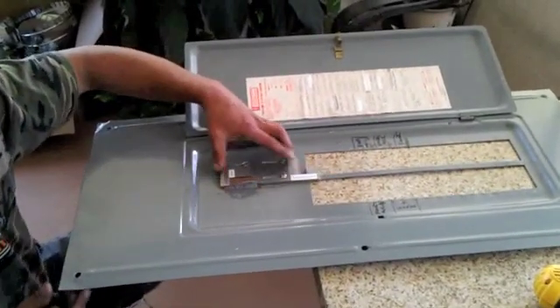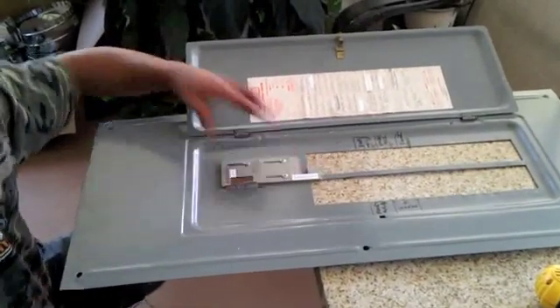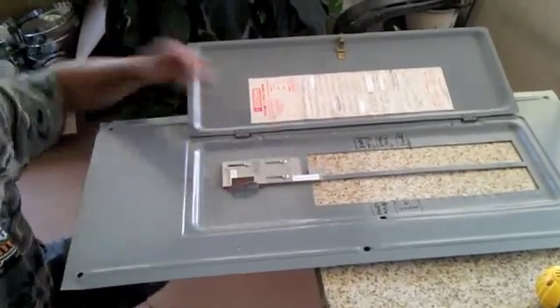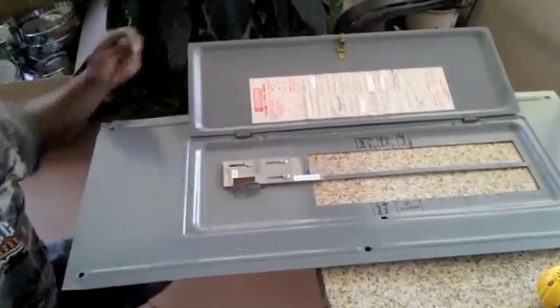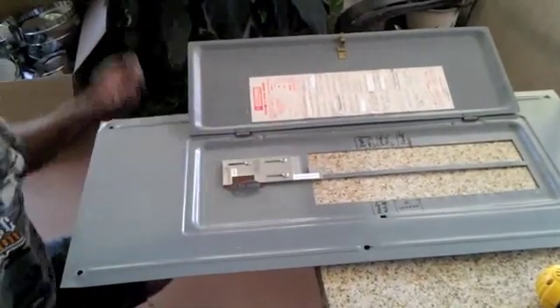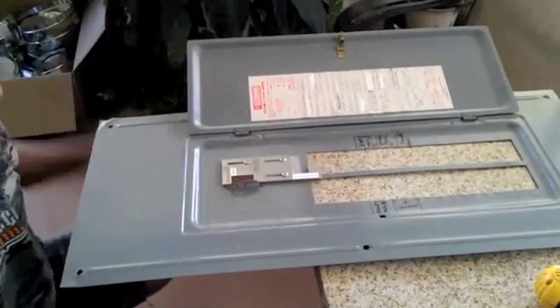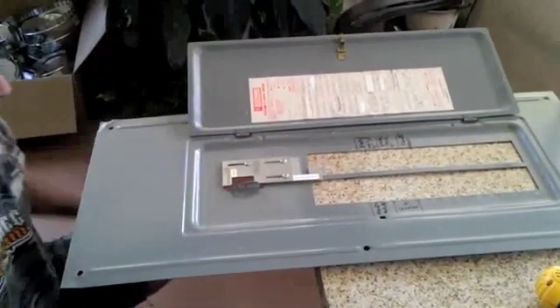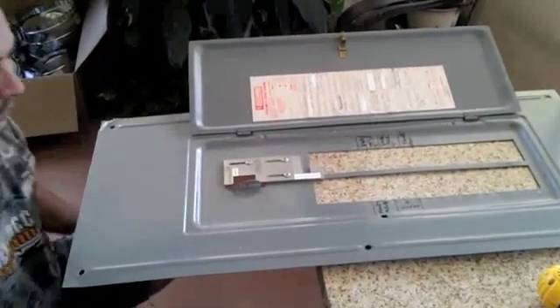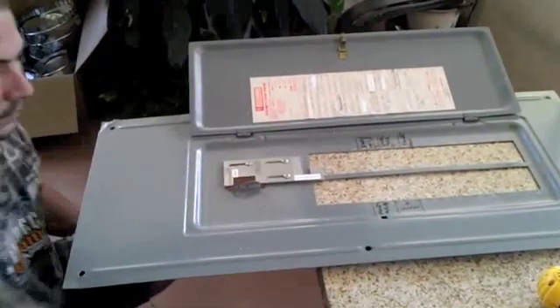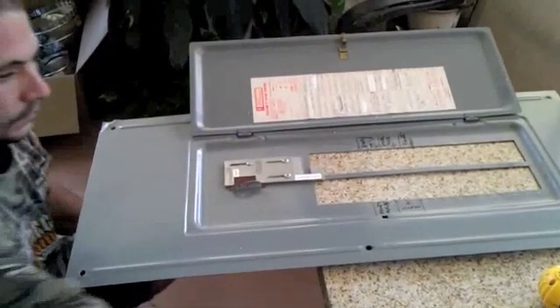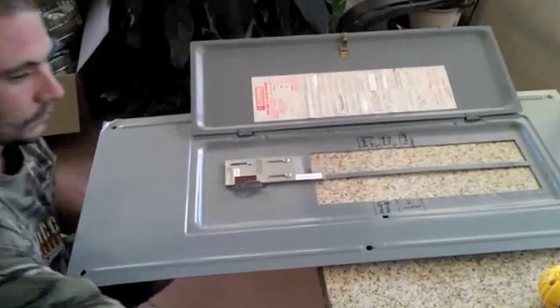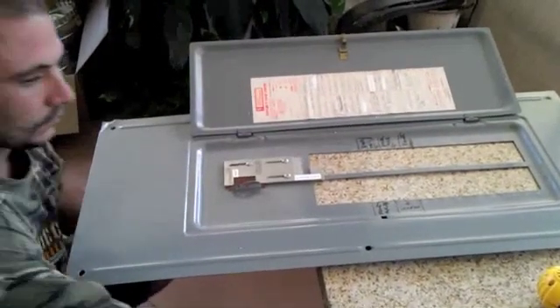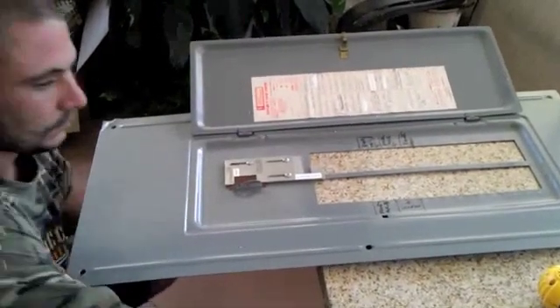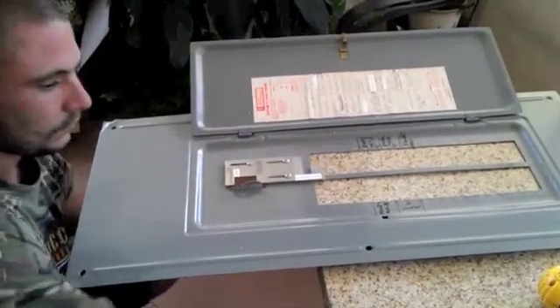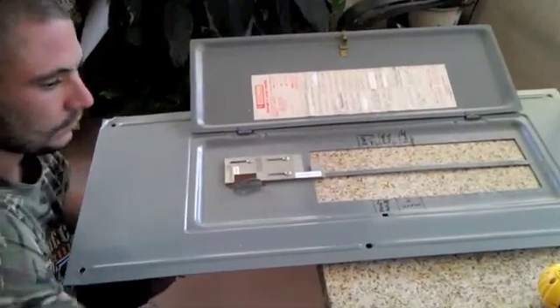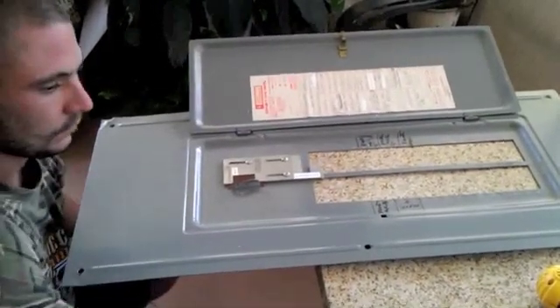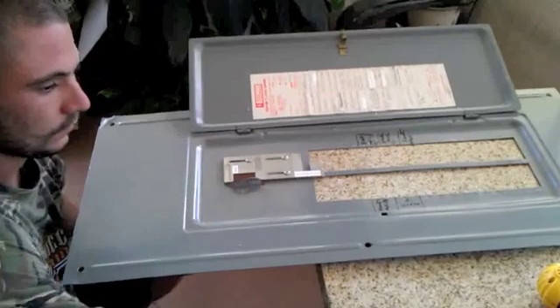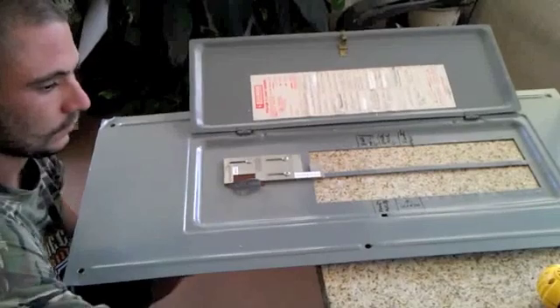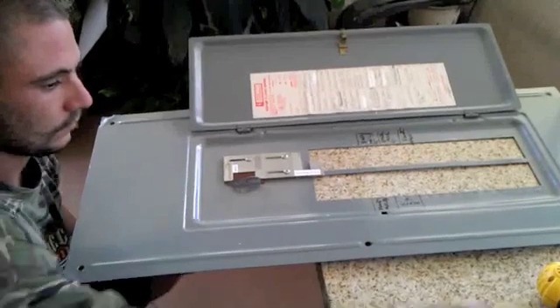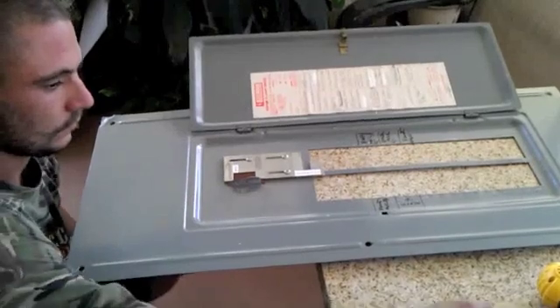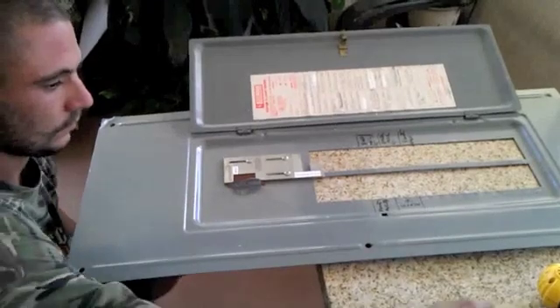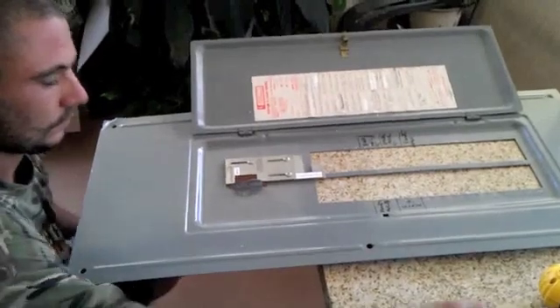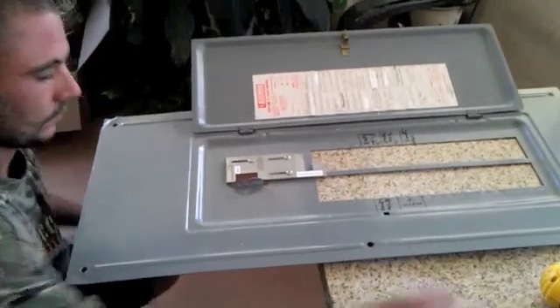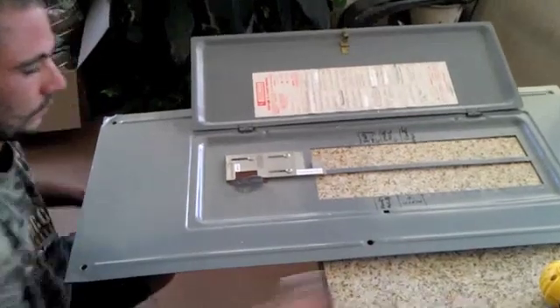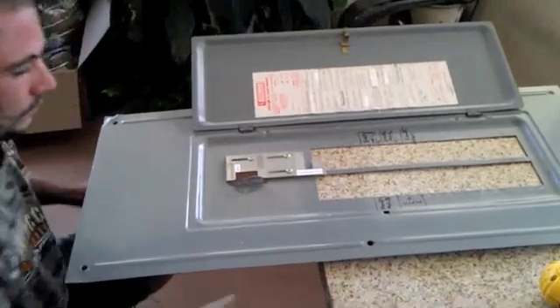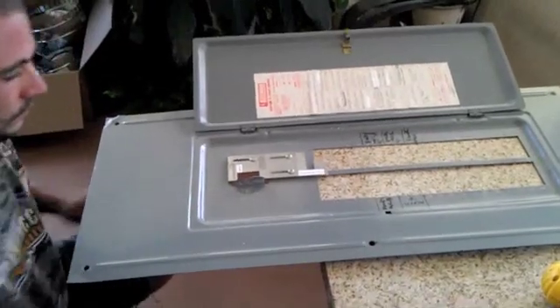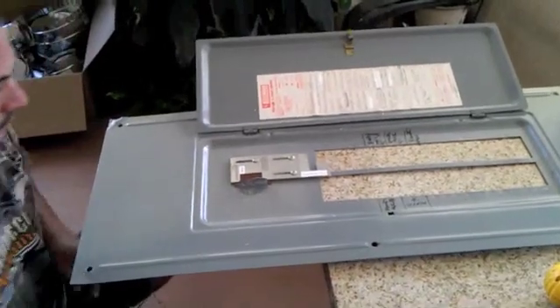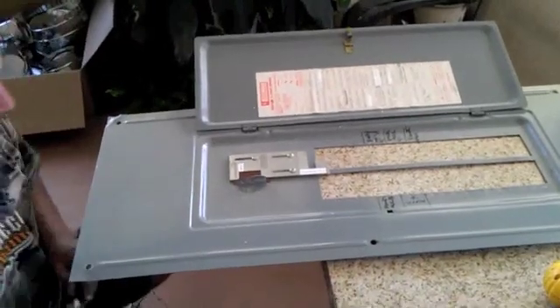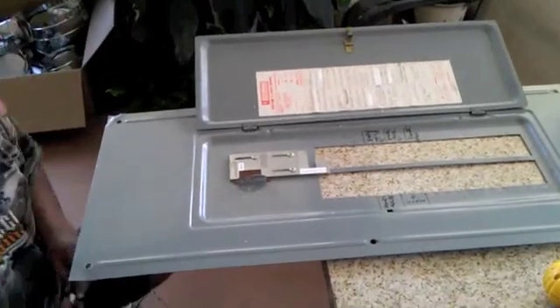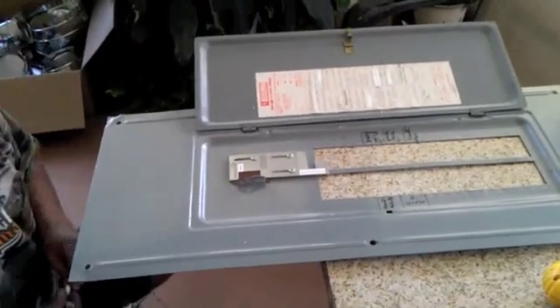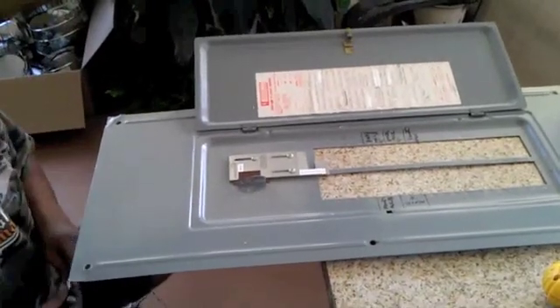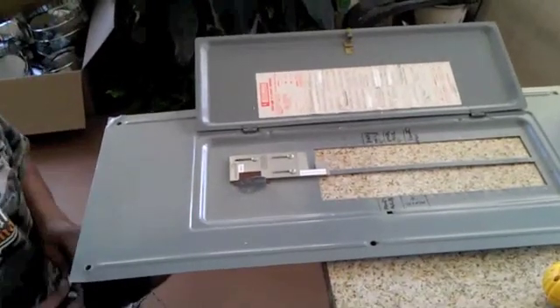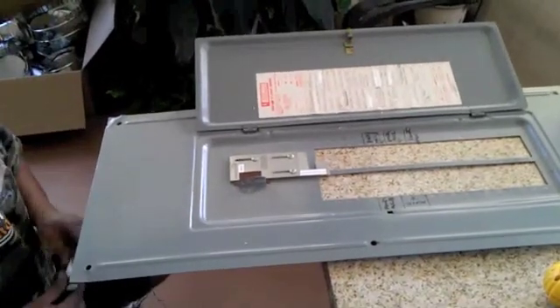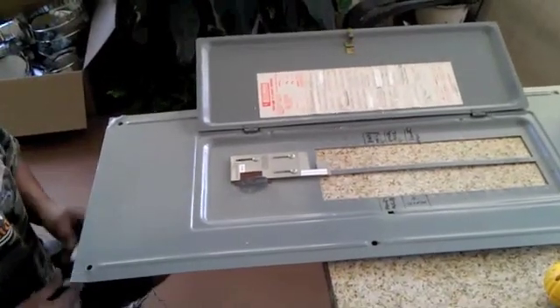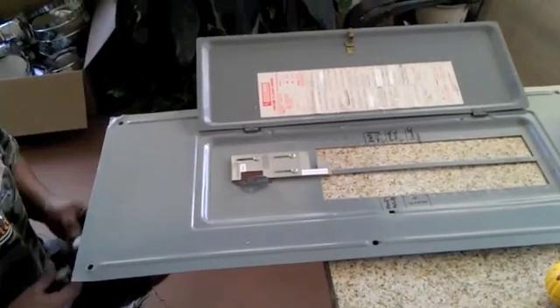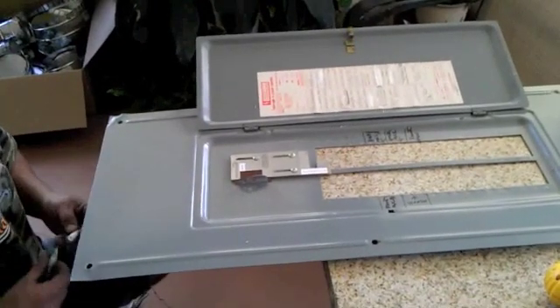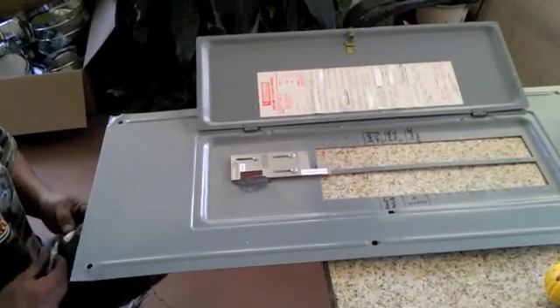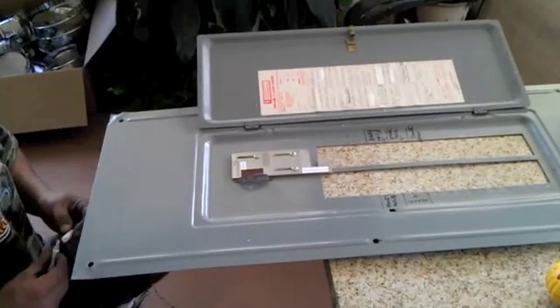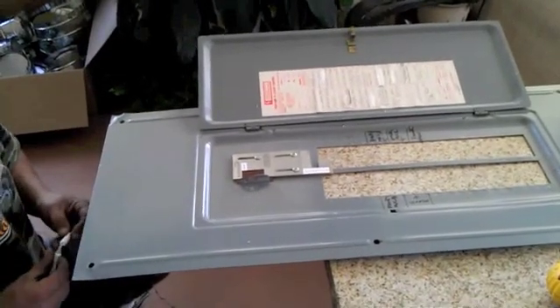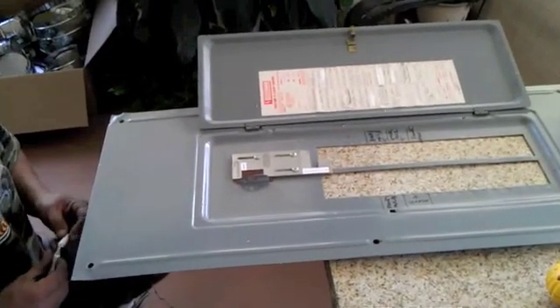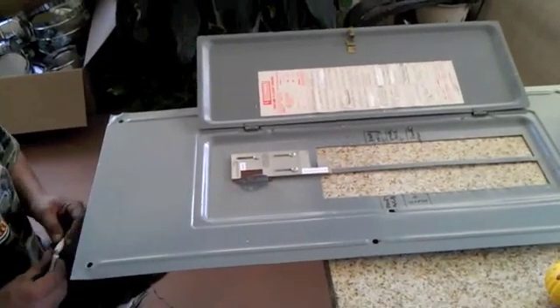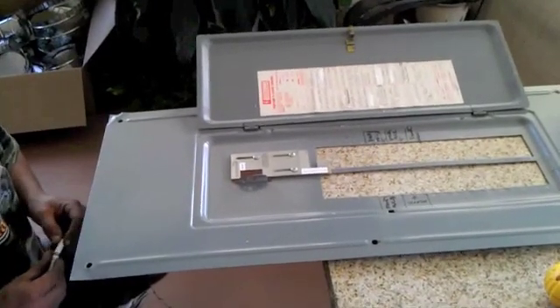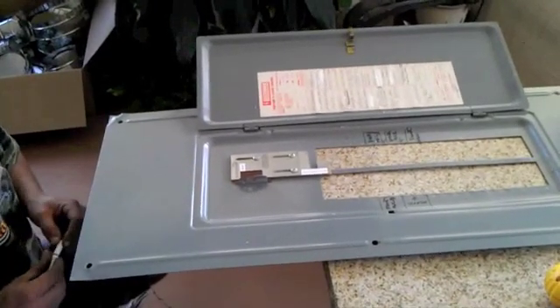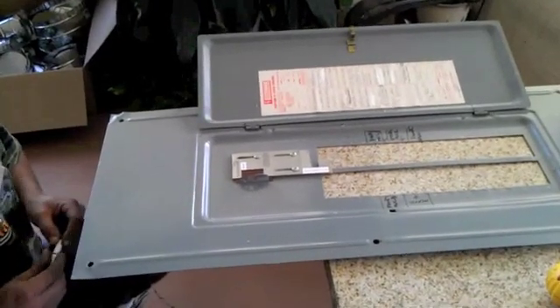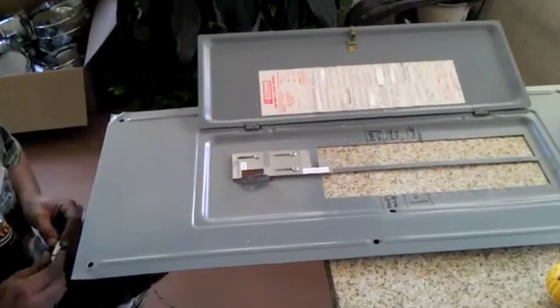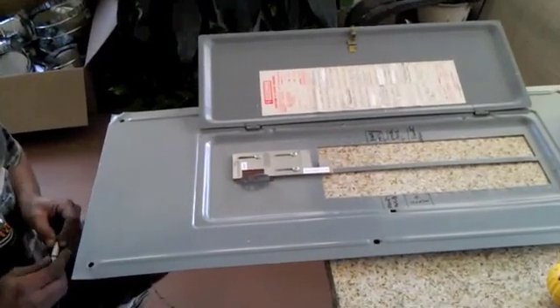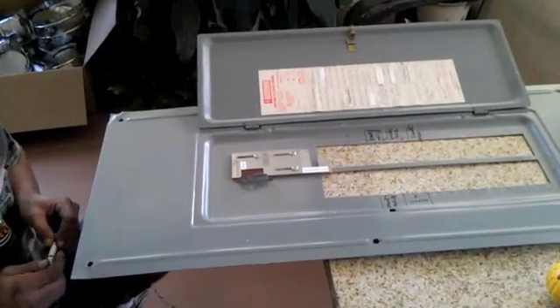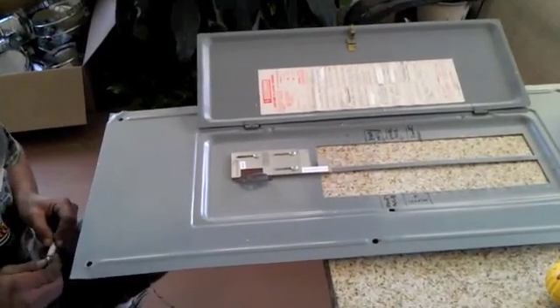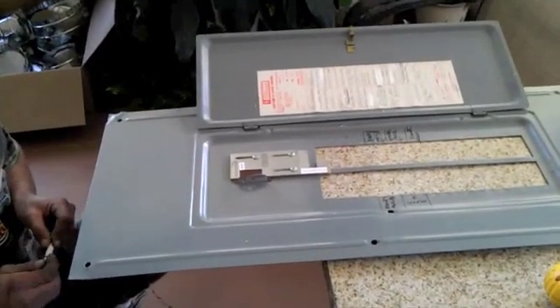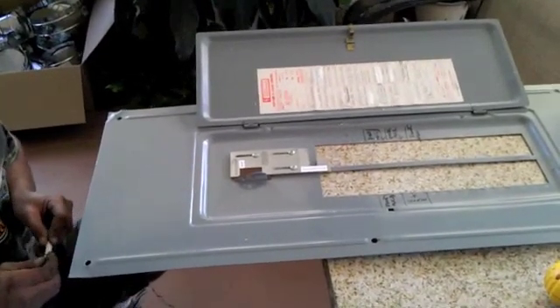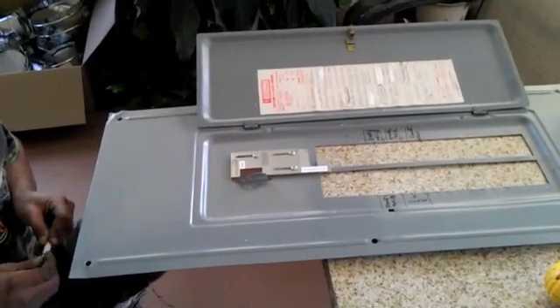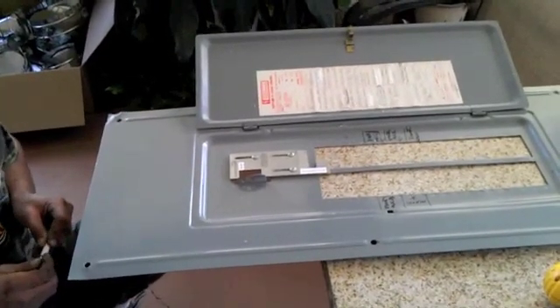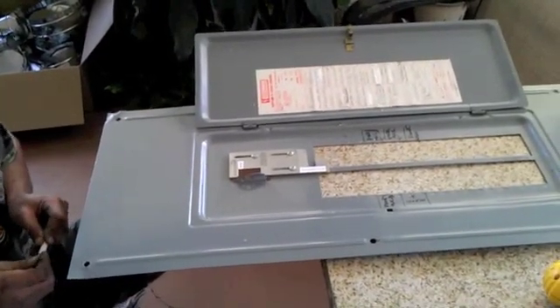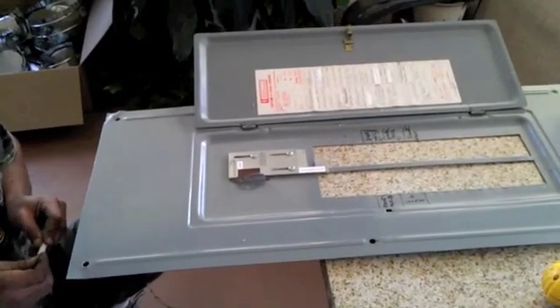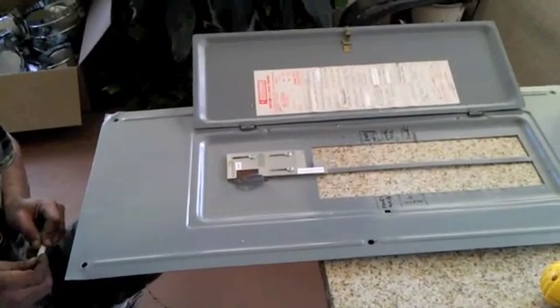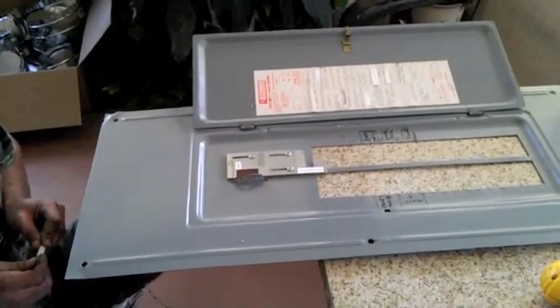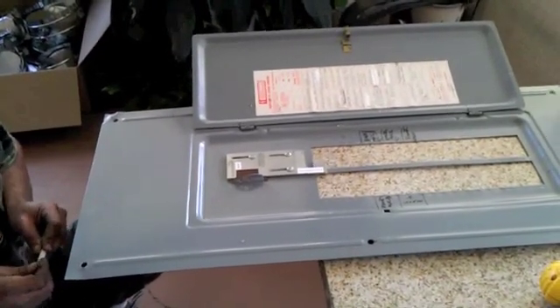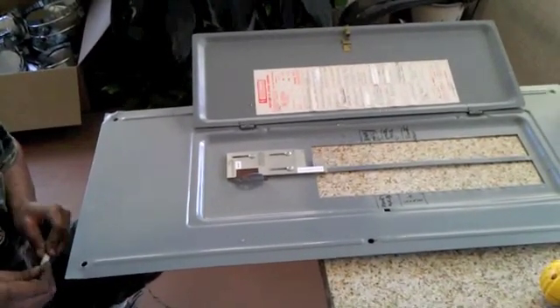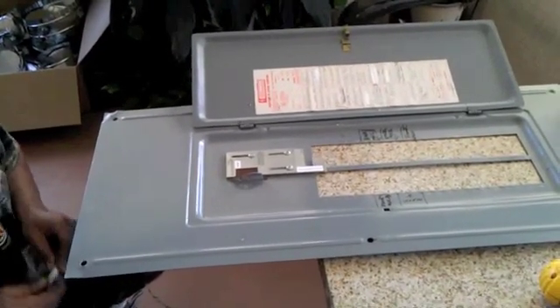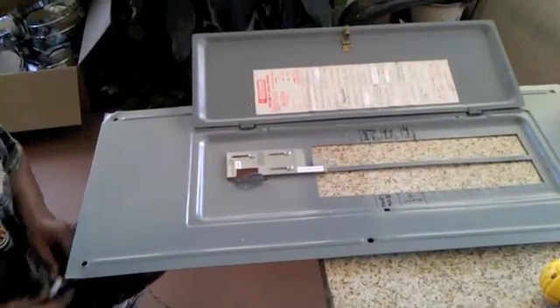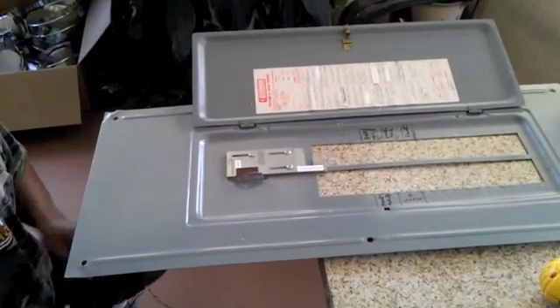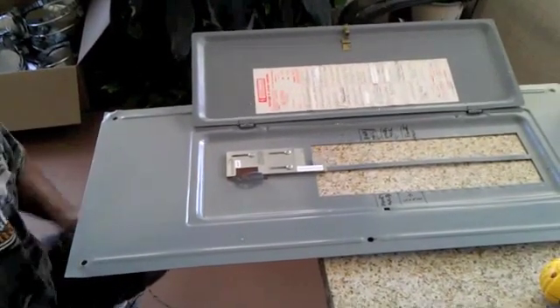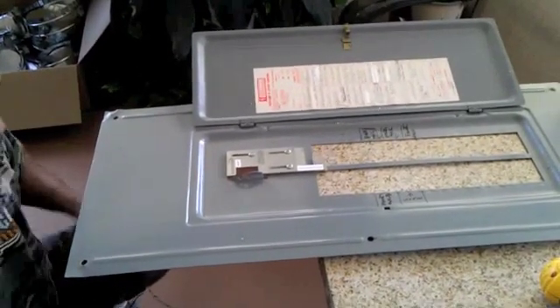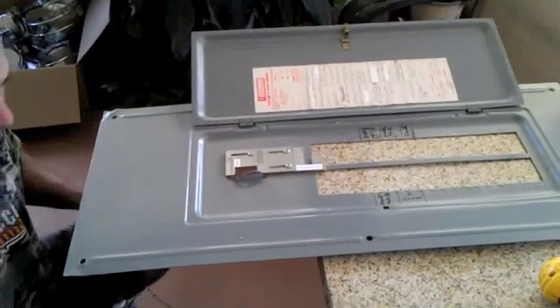There it is — one functioning interlock. Now we're going to go inside, shoot some video of the panel, and show you the breakers that need to be moved around.